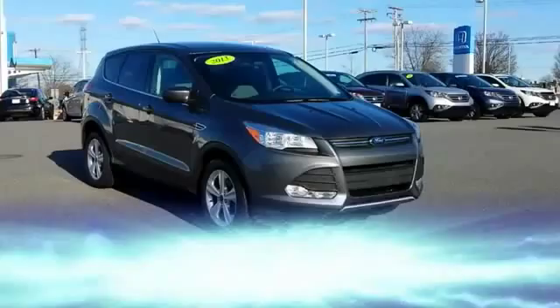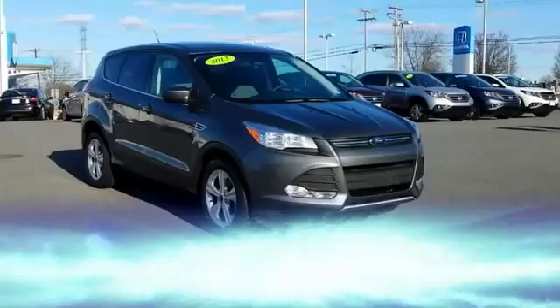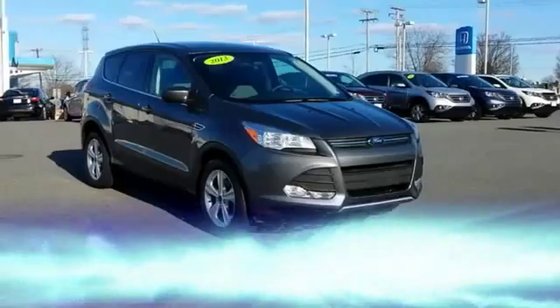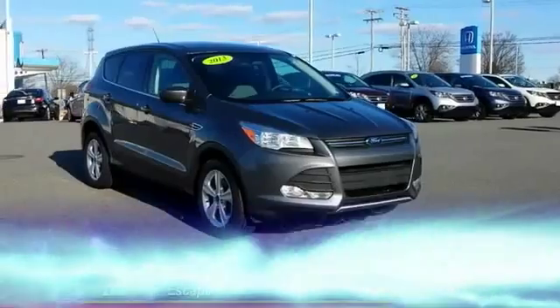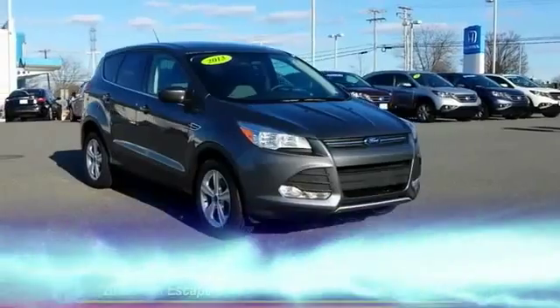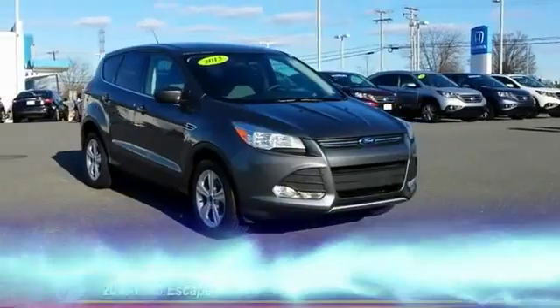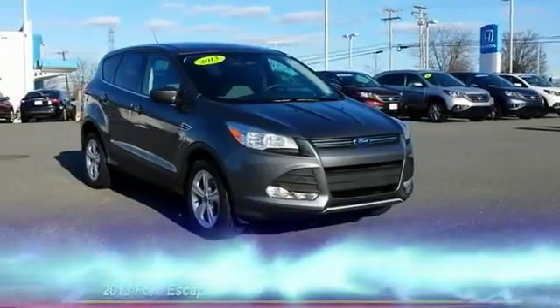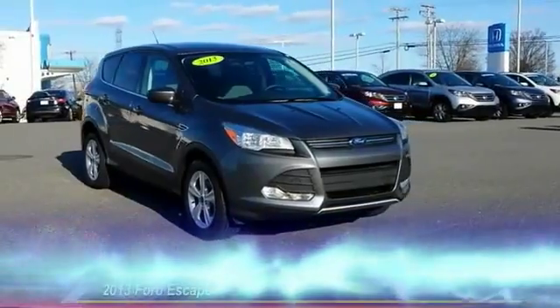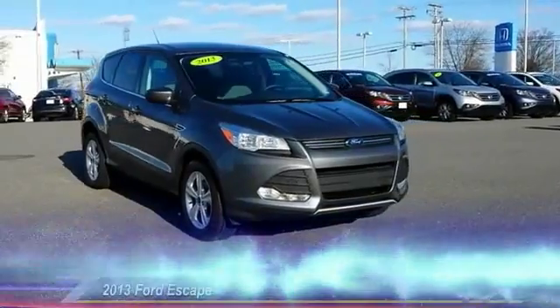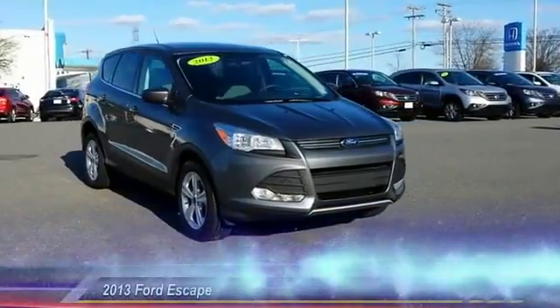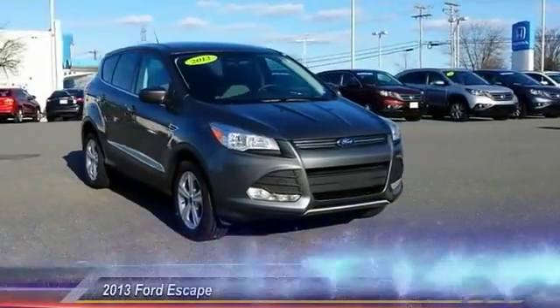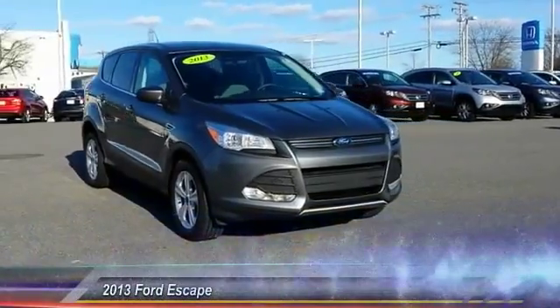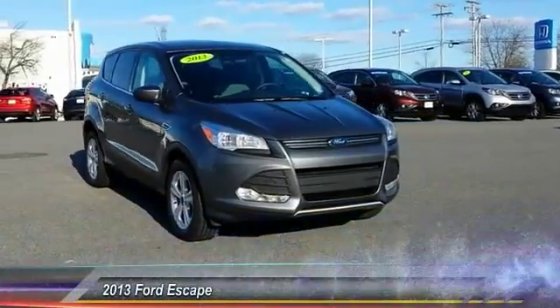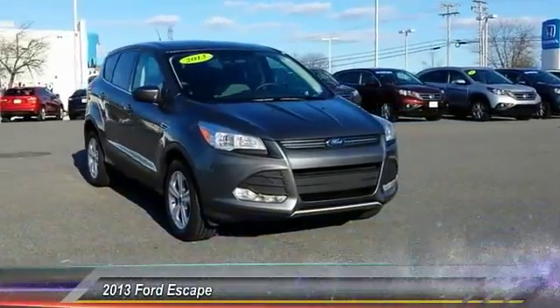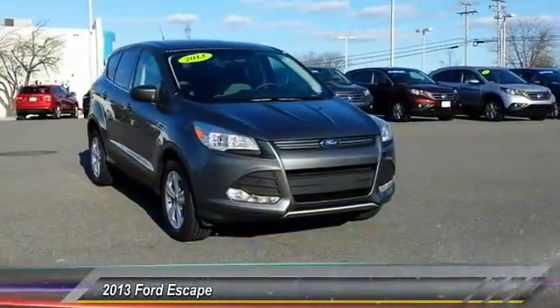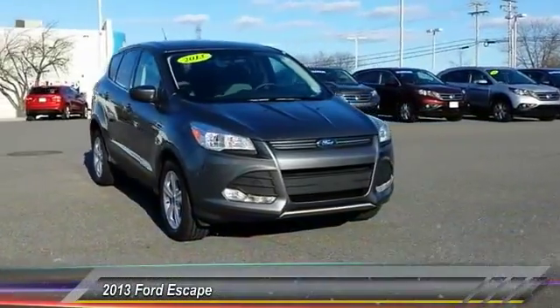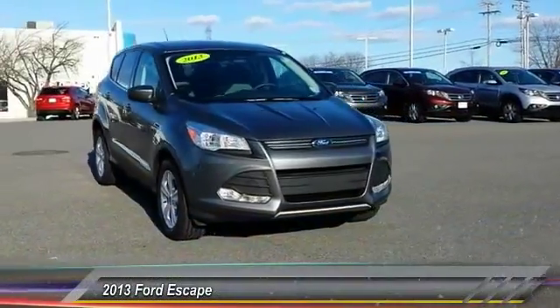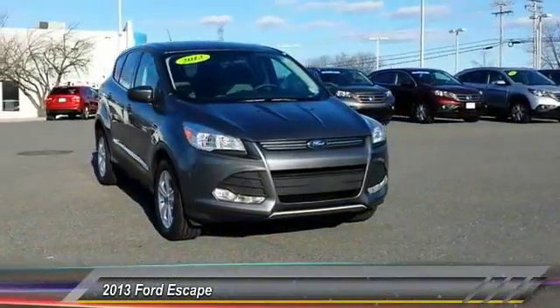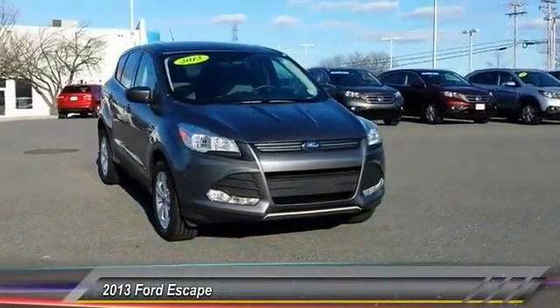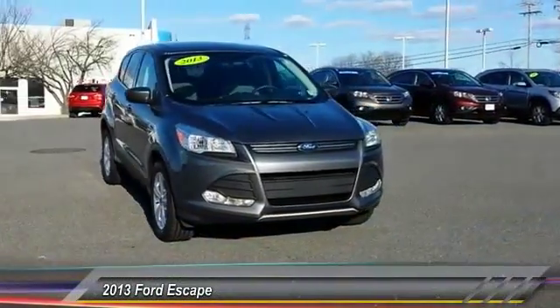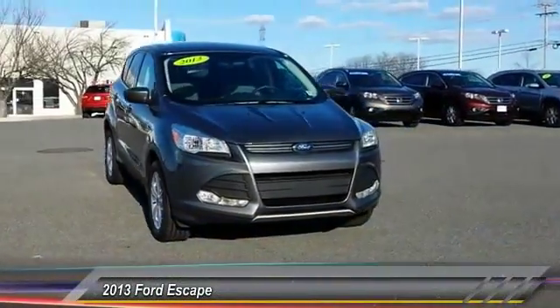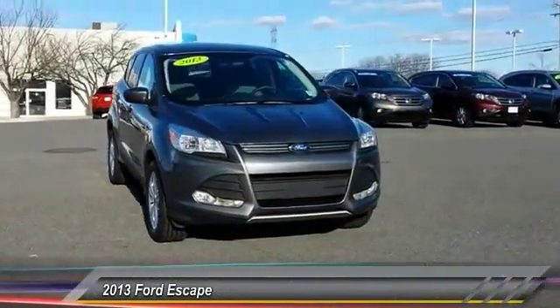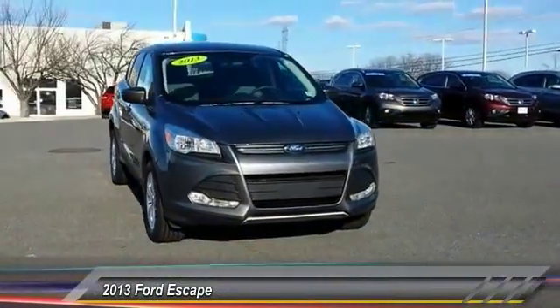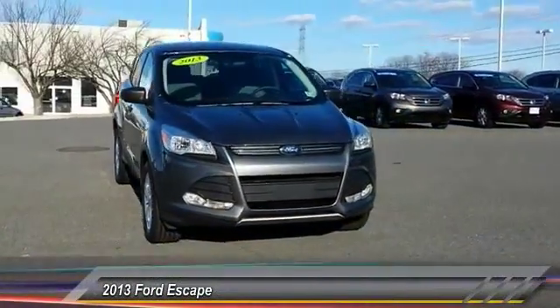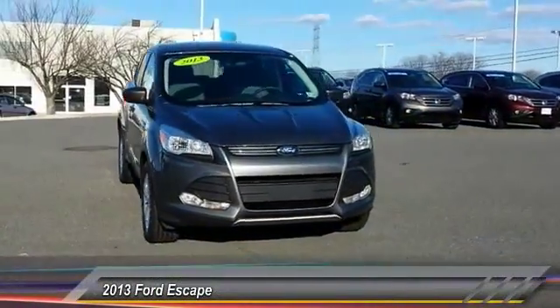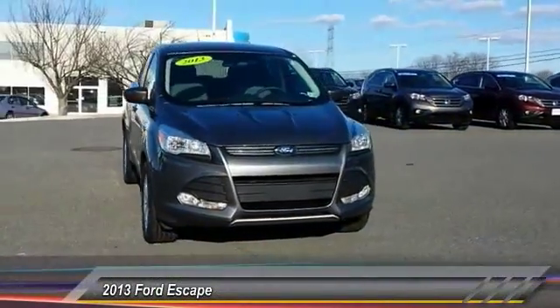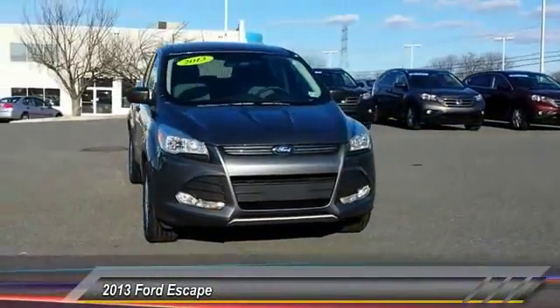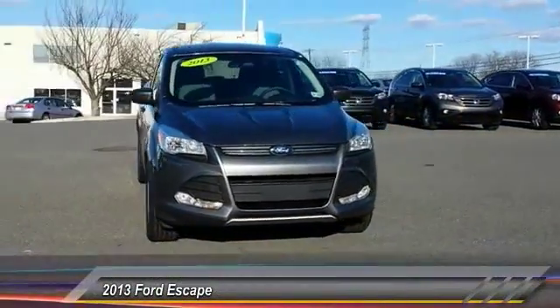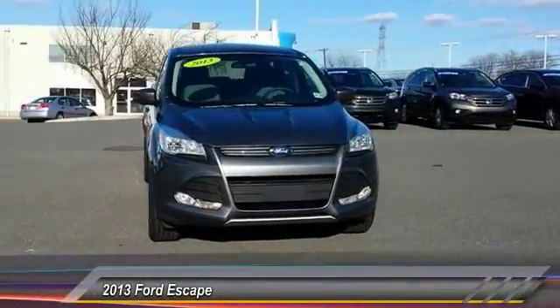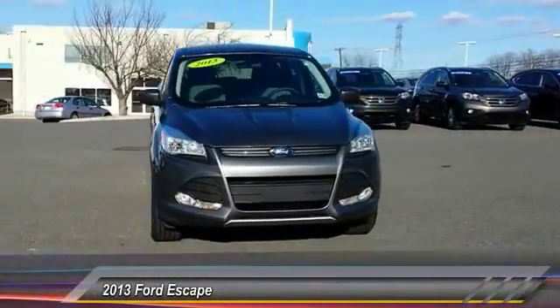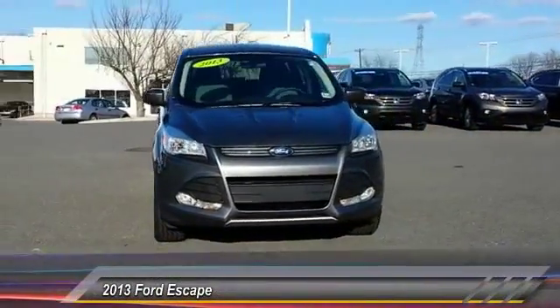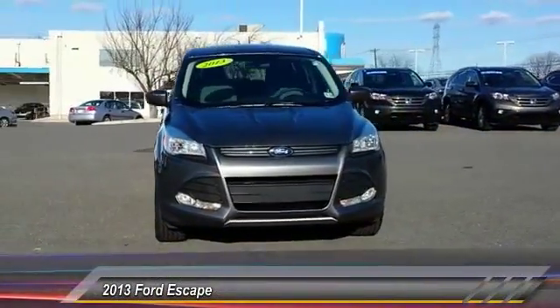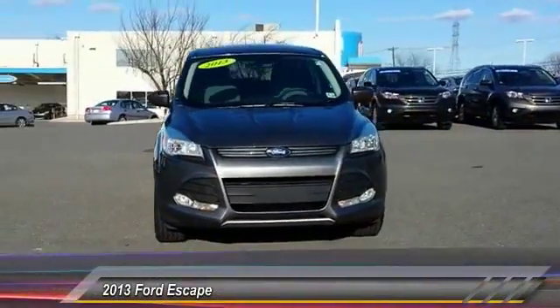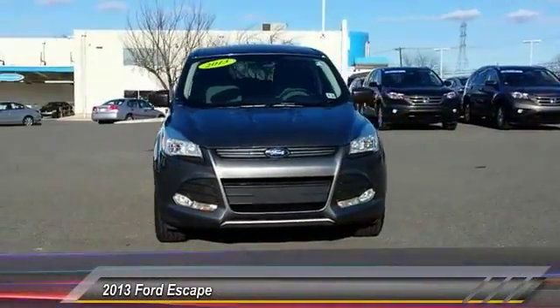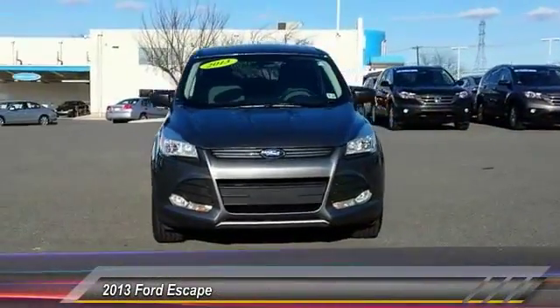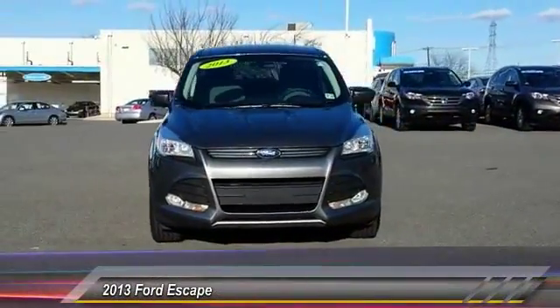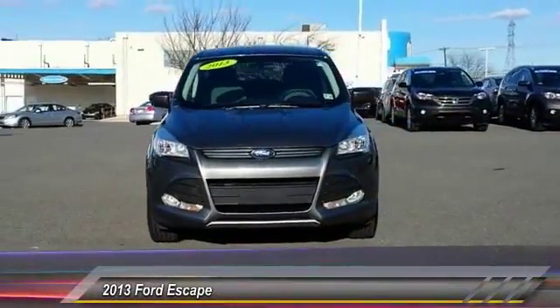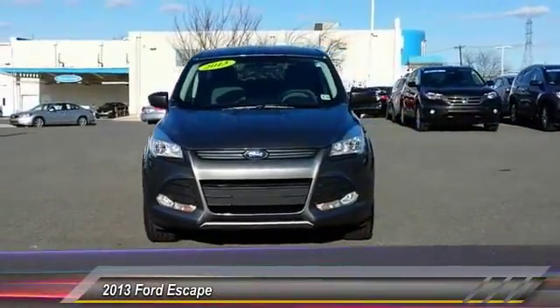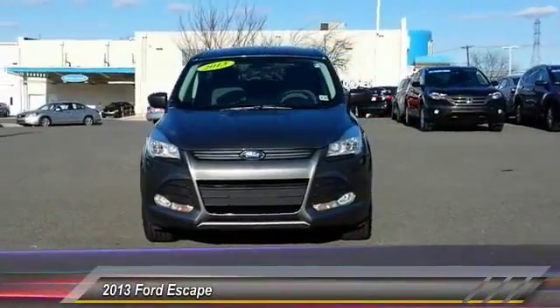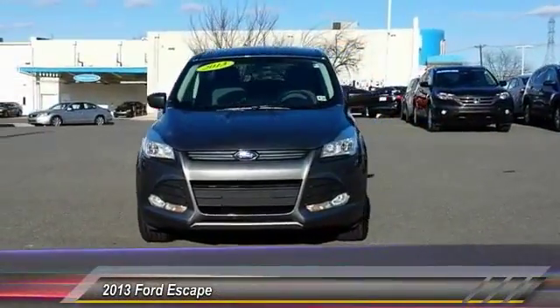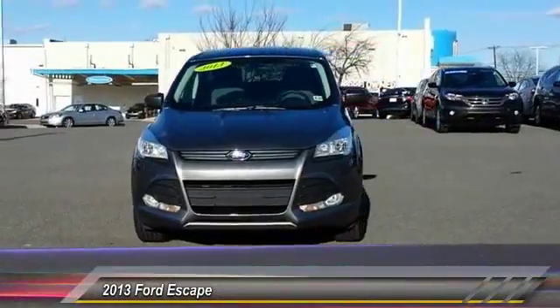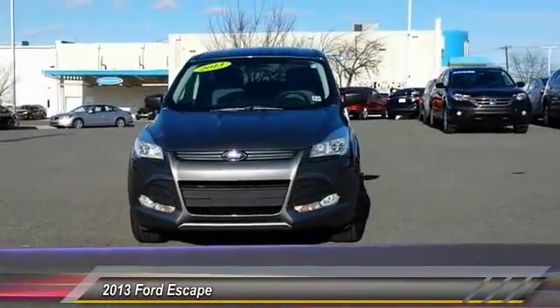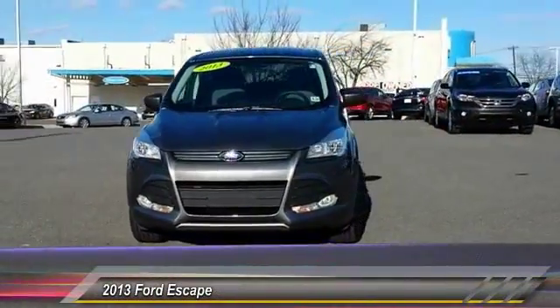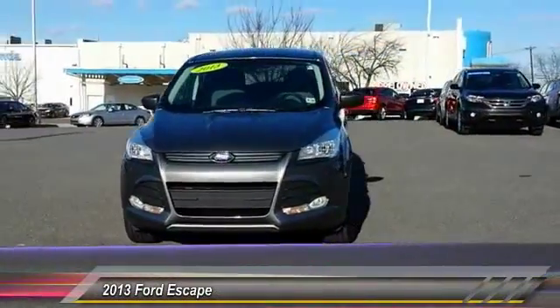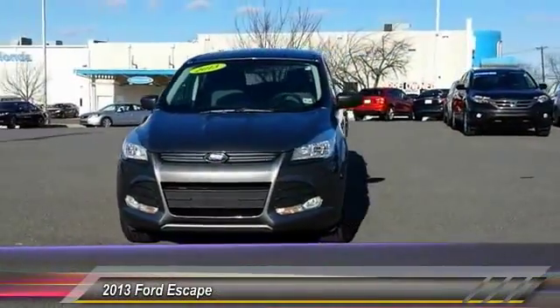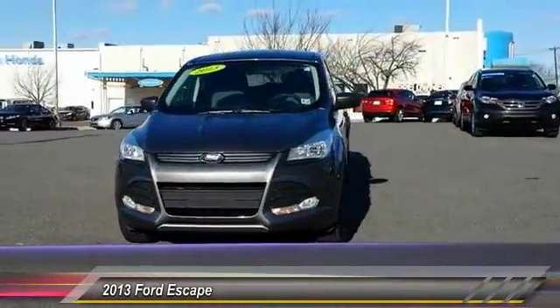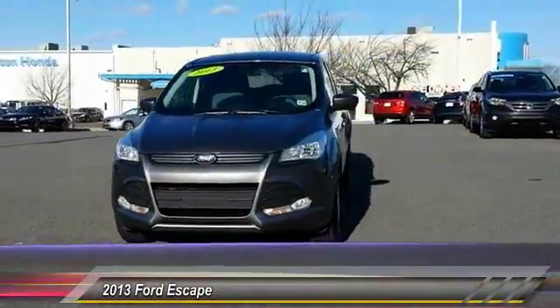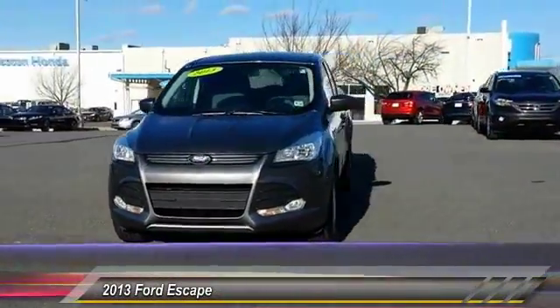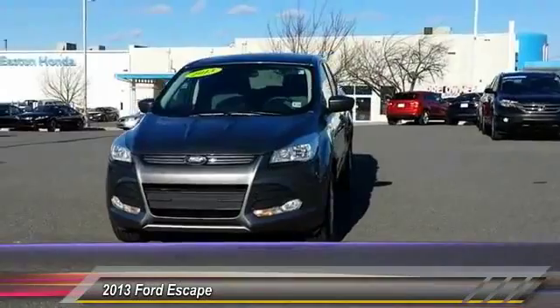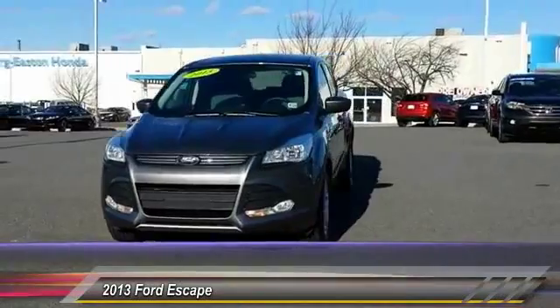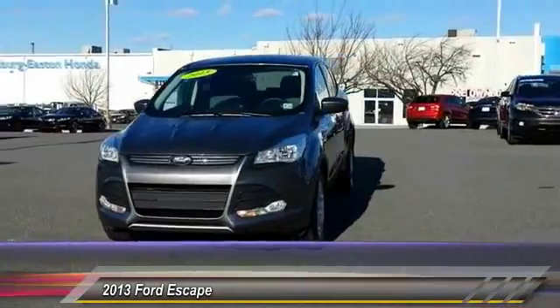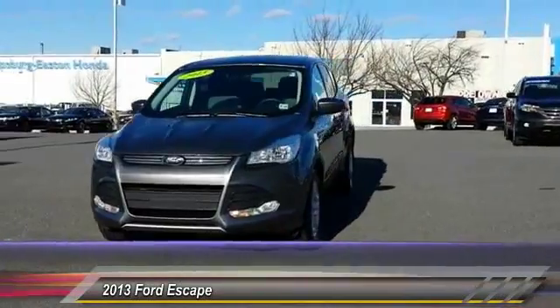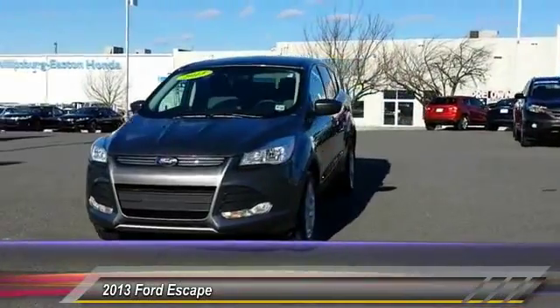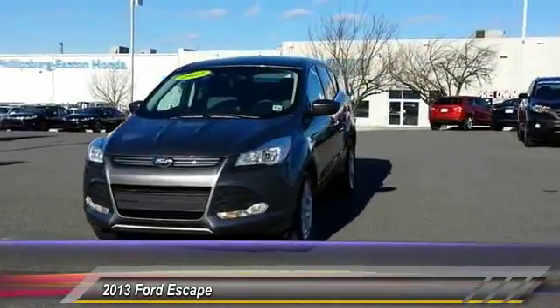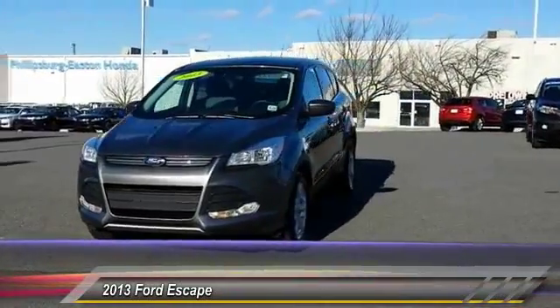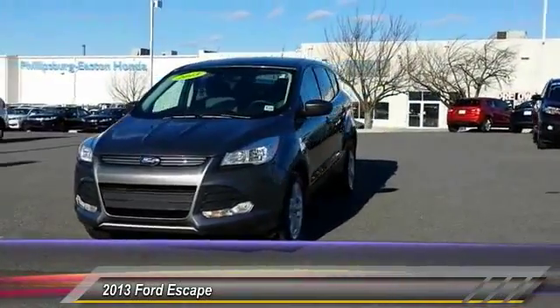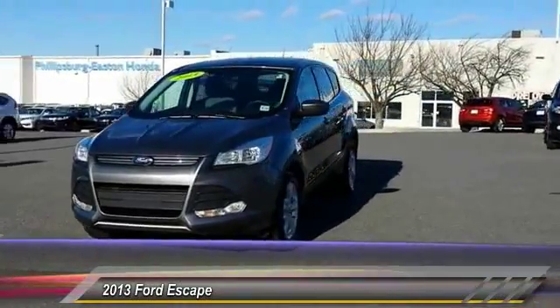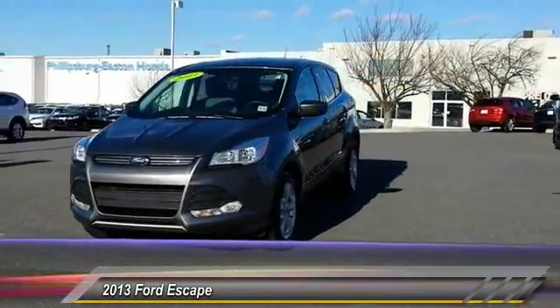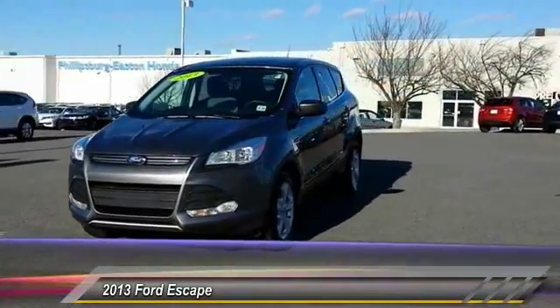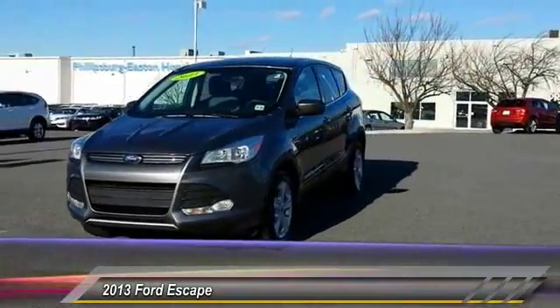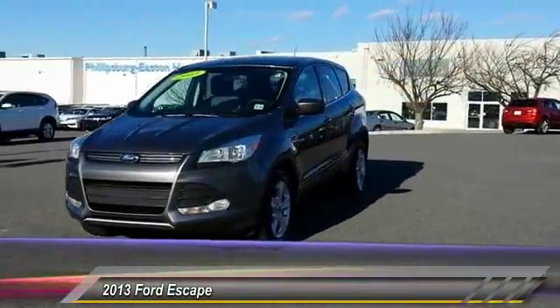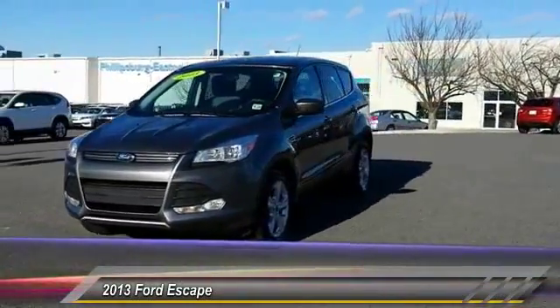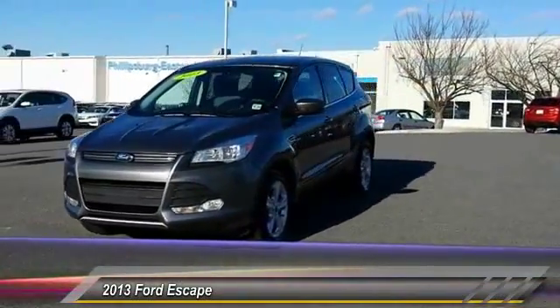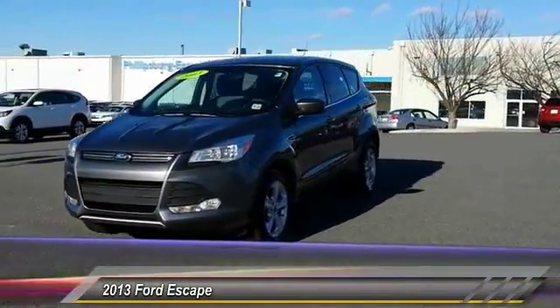The 2013 Escape. Gas engines flex — toe, sip, and go with Ford Escape.